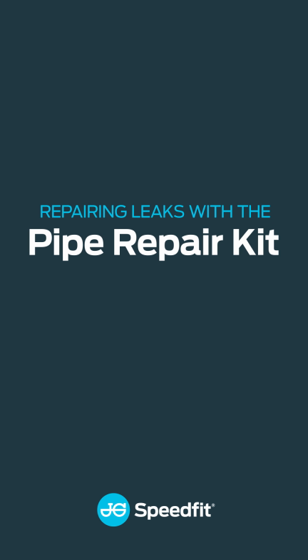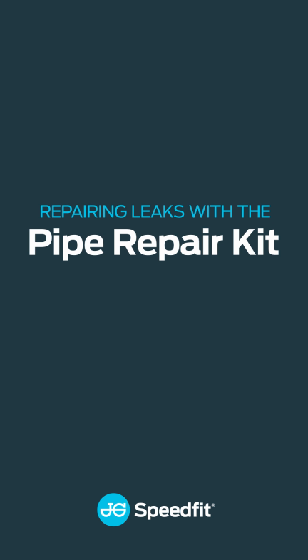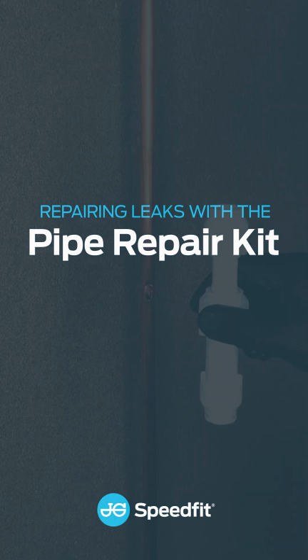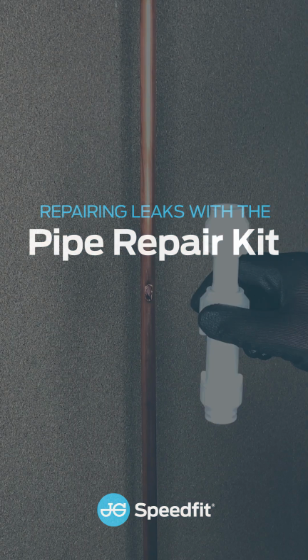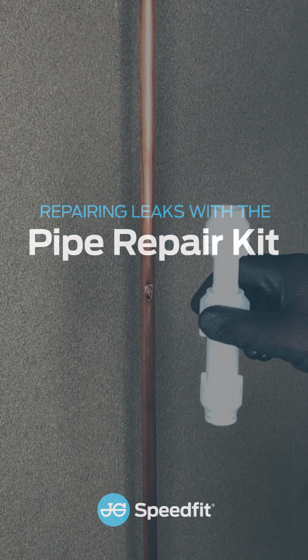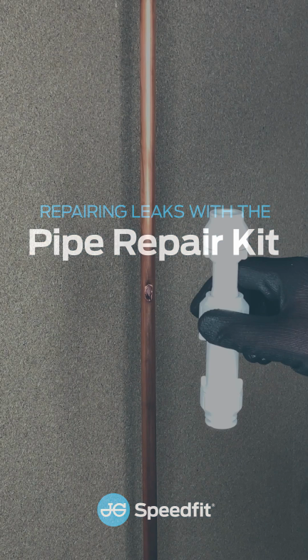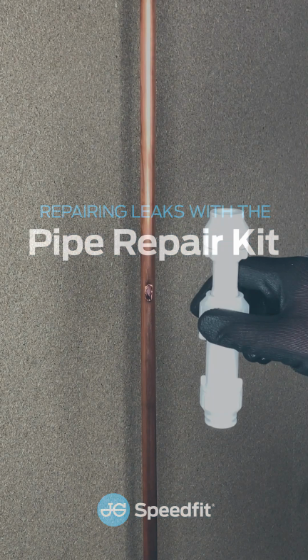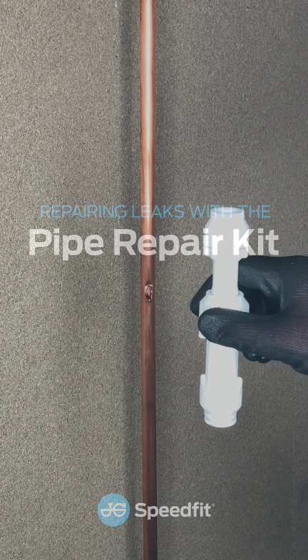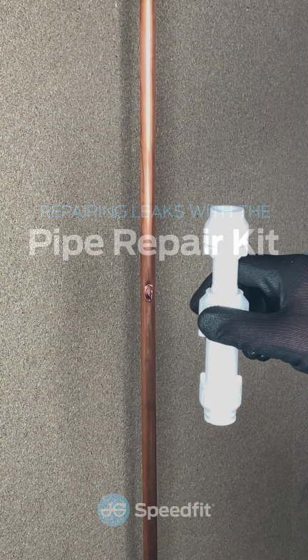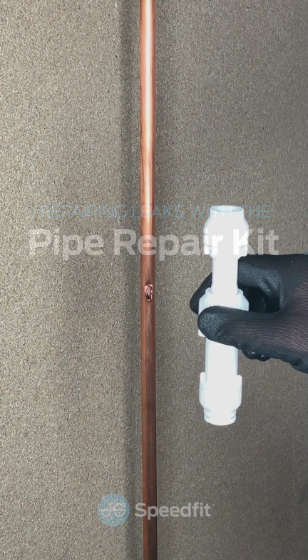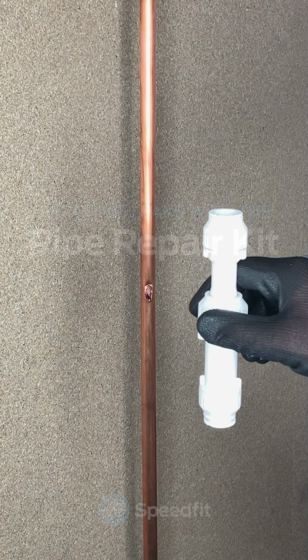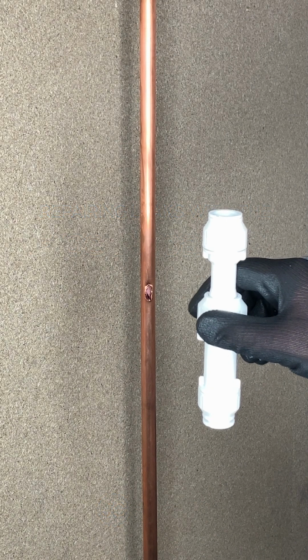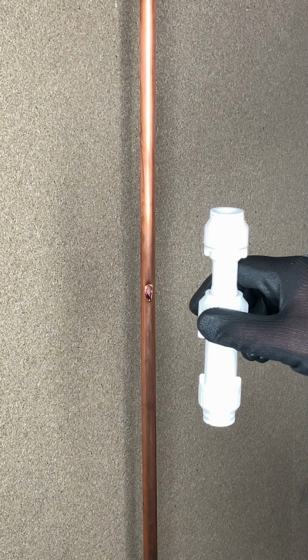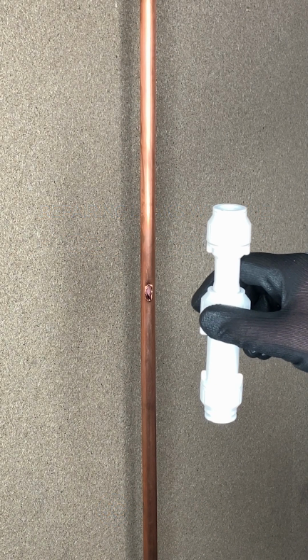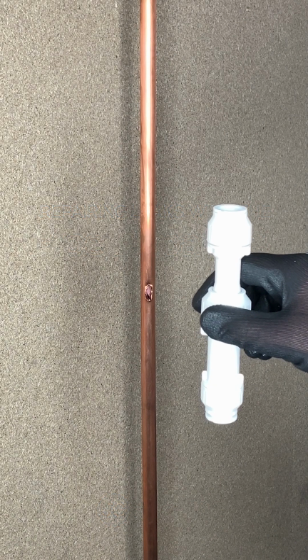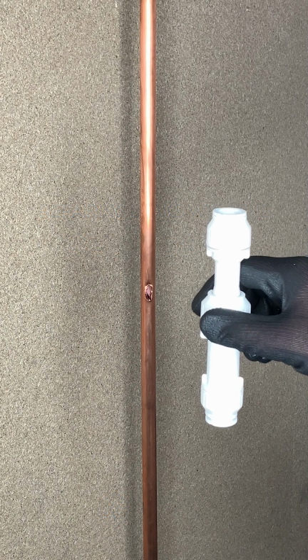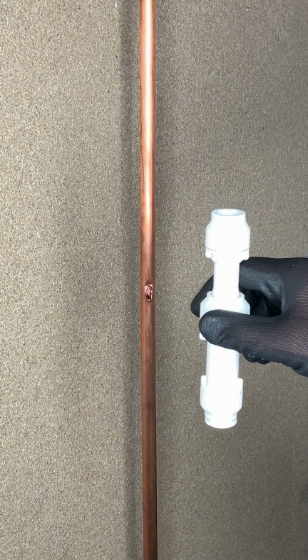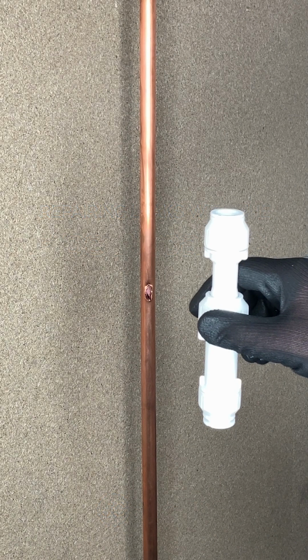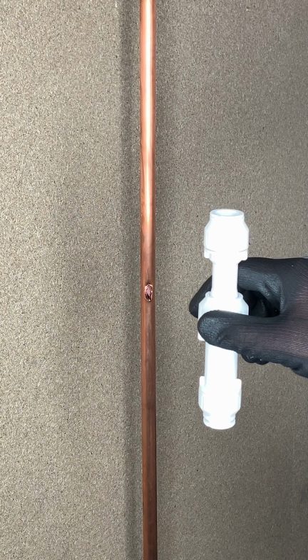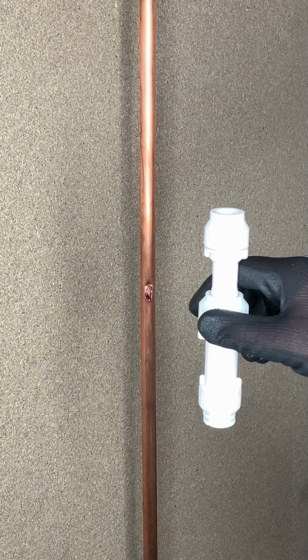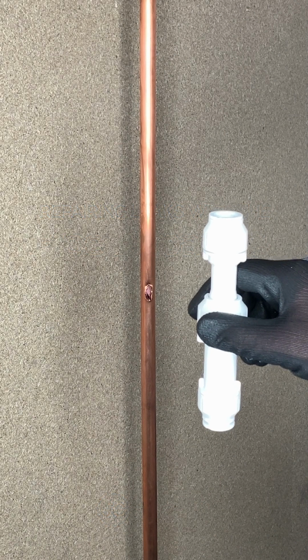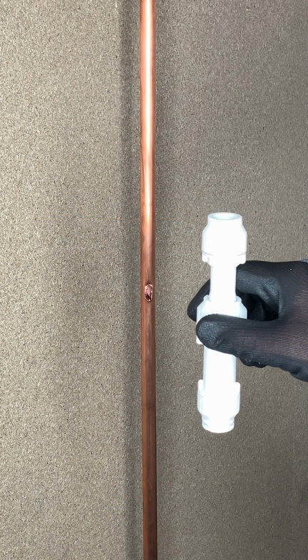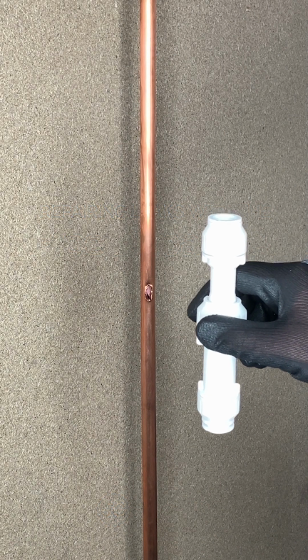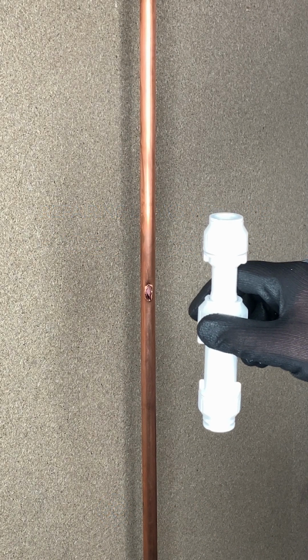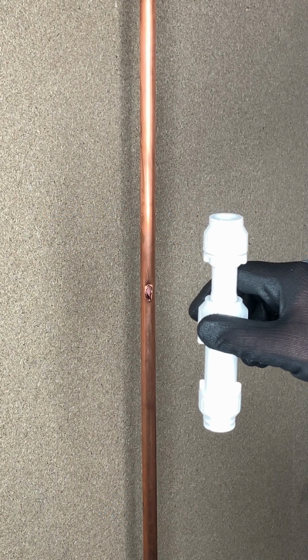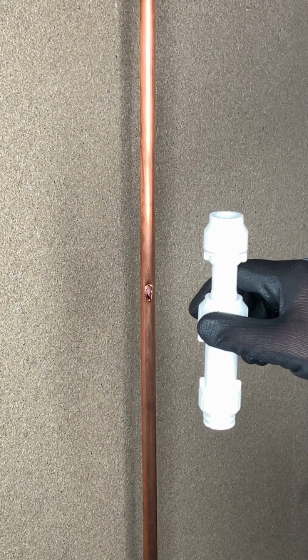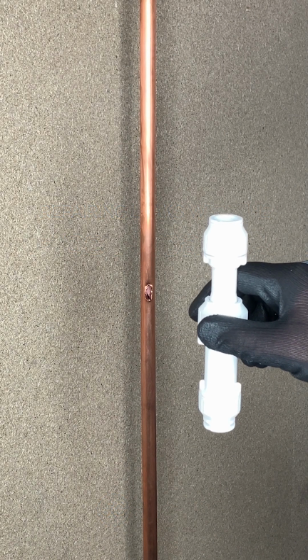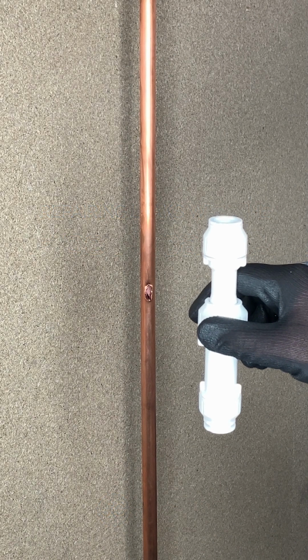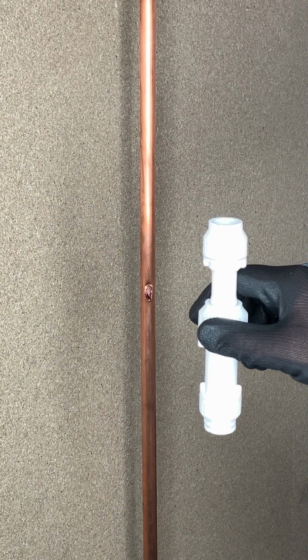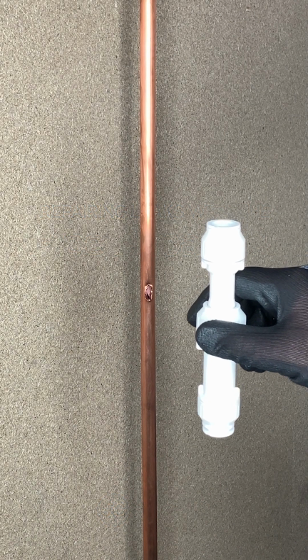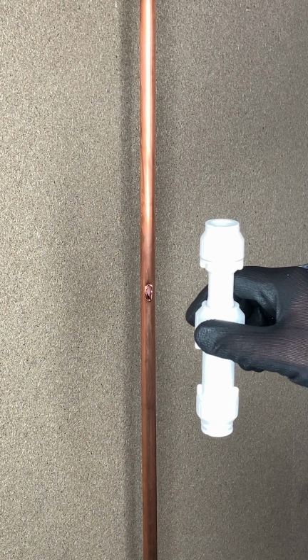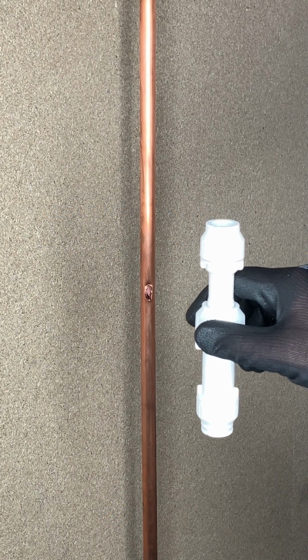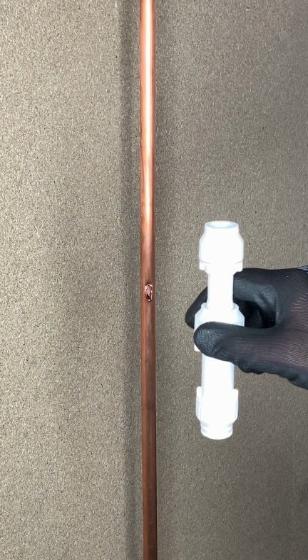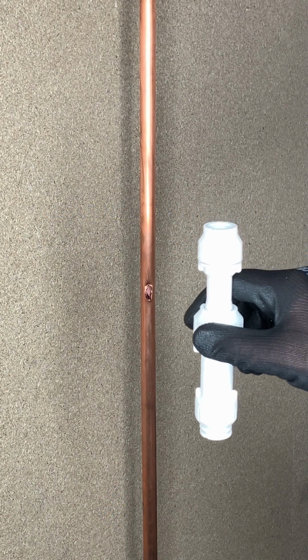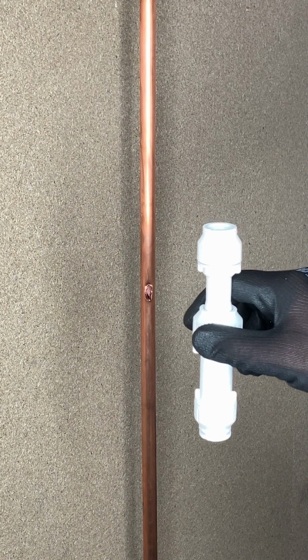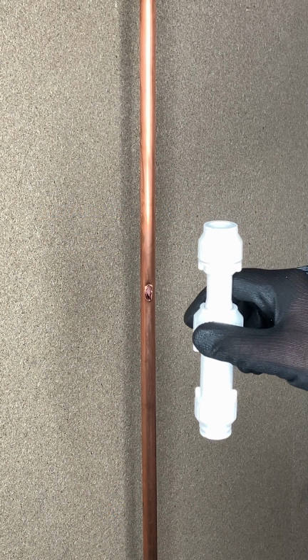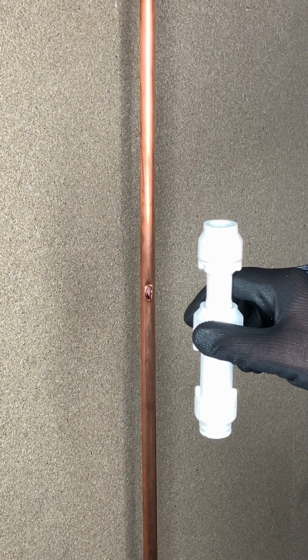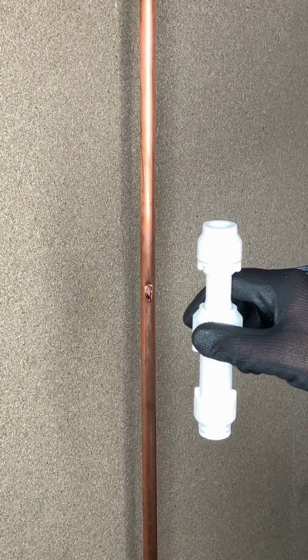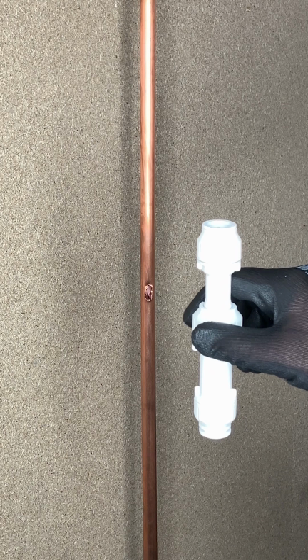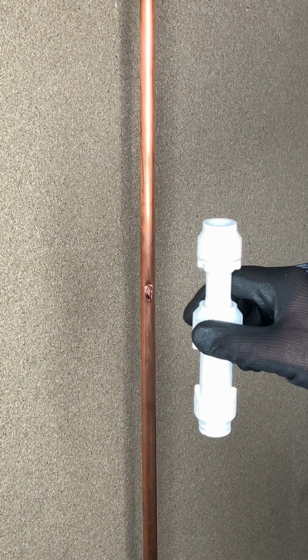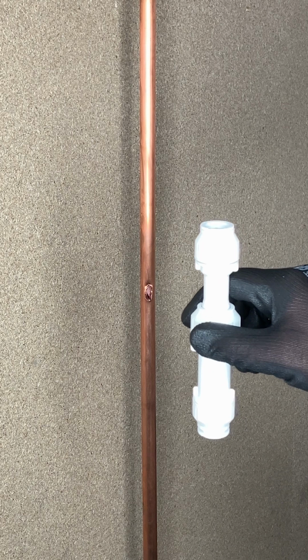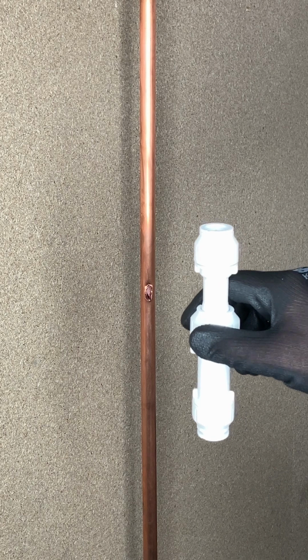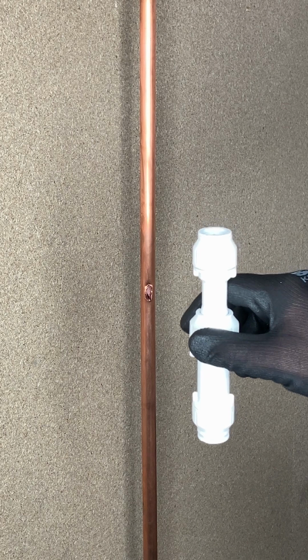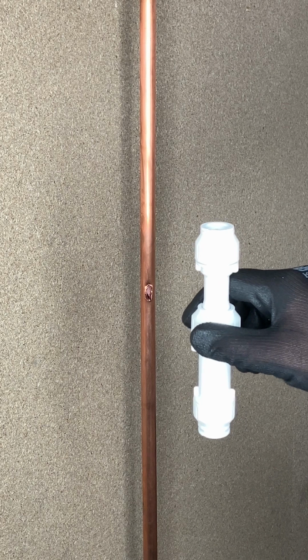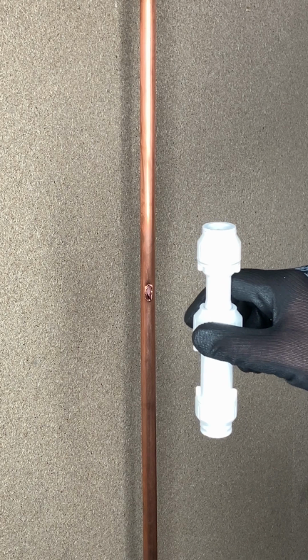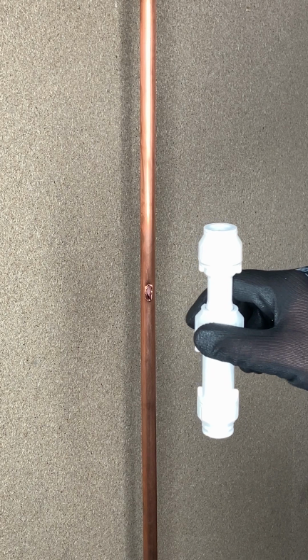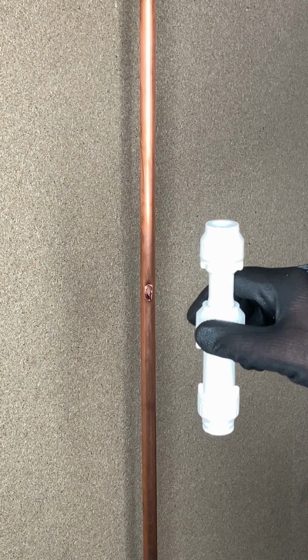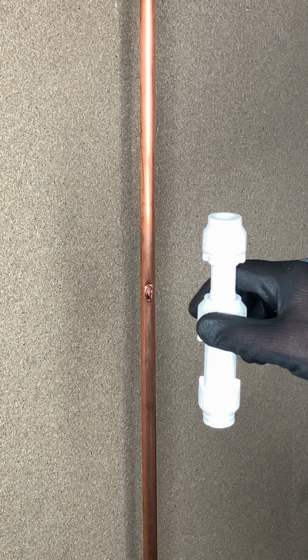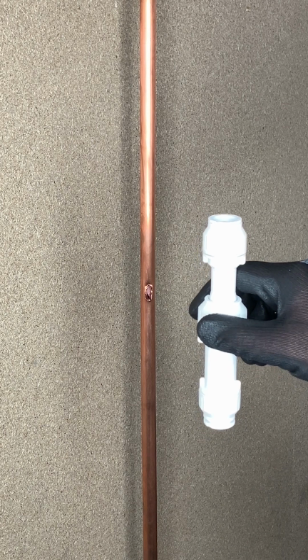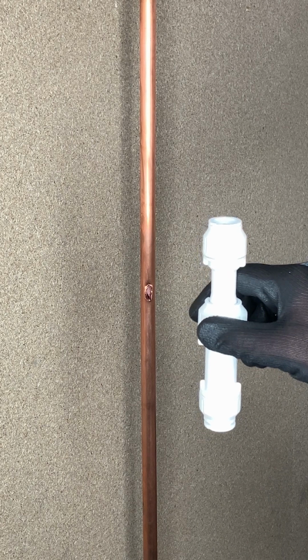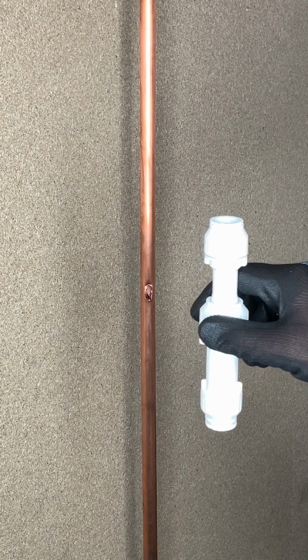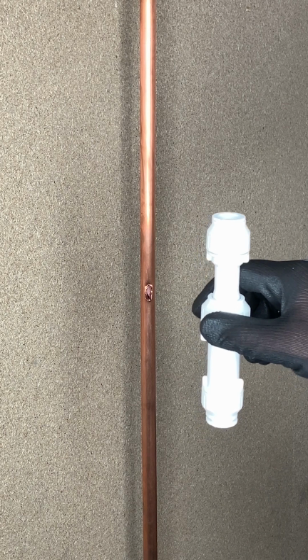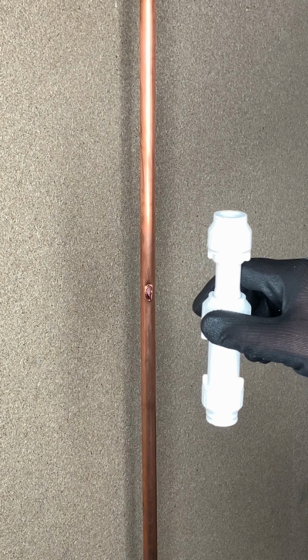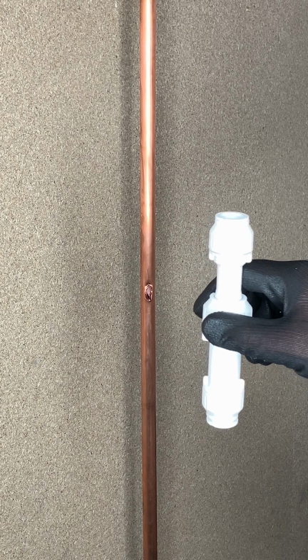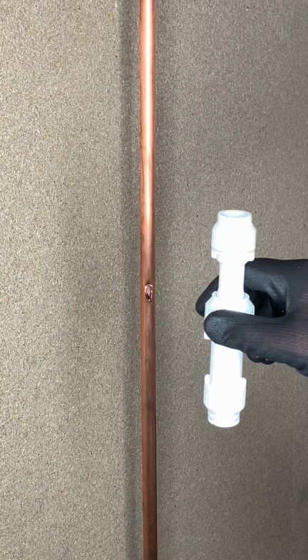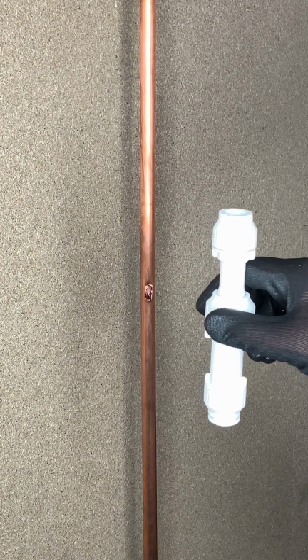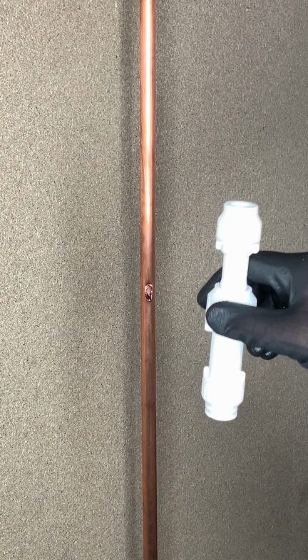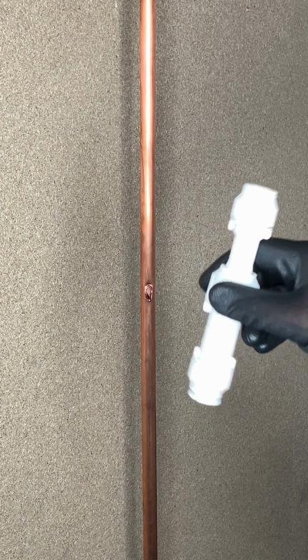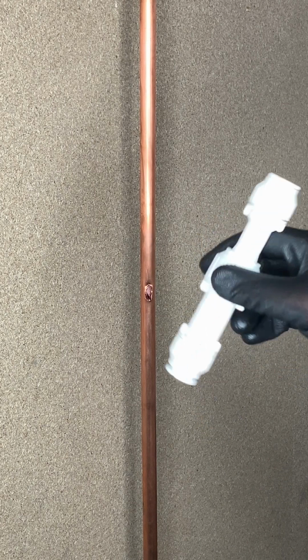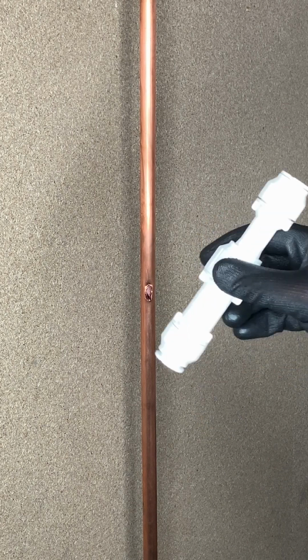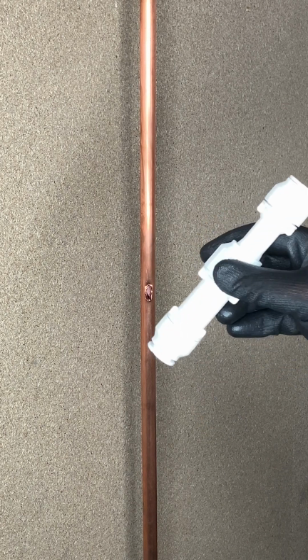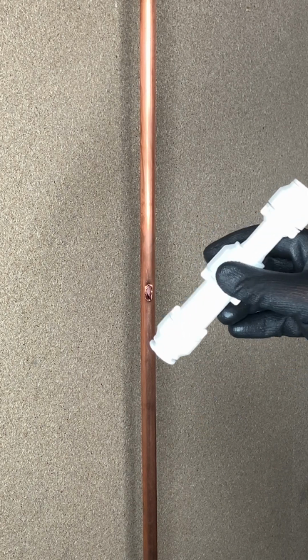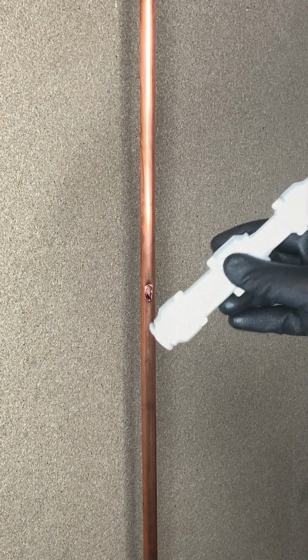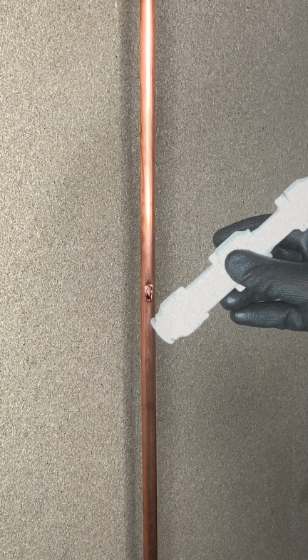Hi, I'm Rich from RWC and today I'm going to show you how to quickly rectify damaged pipework using the JD Speedfit pipe repair kit.